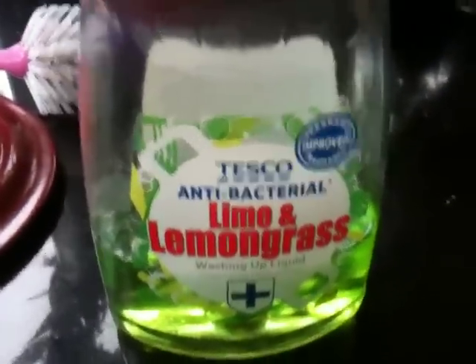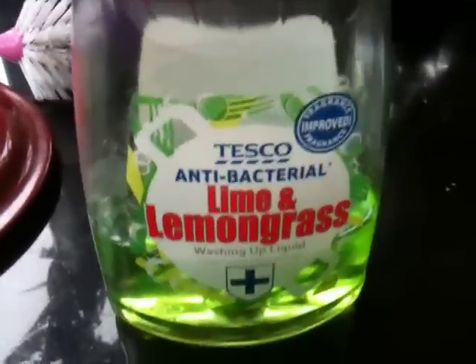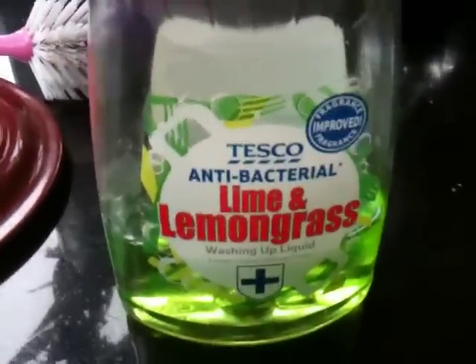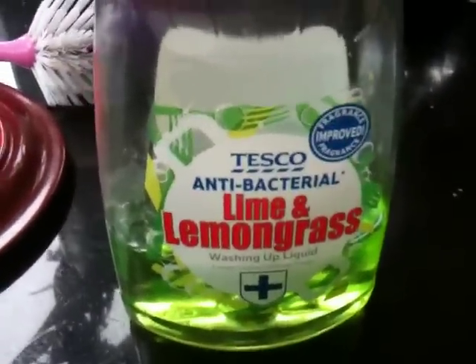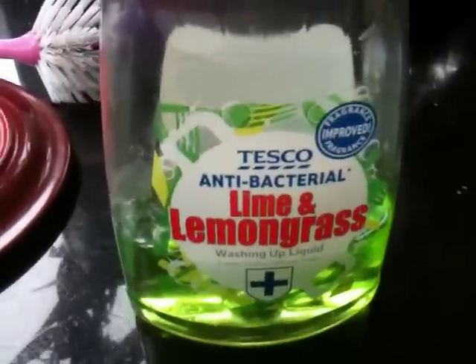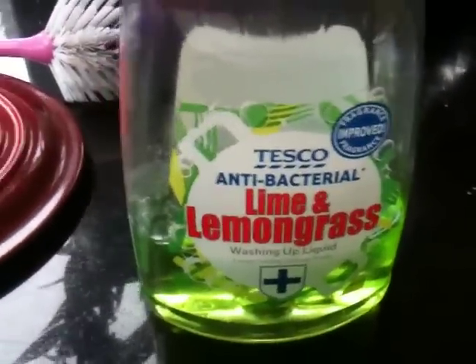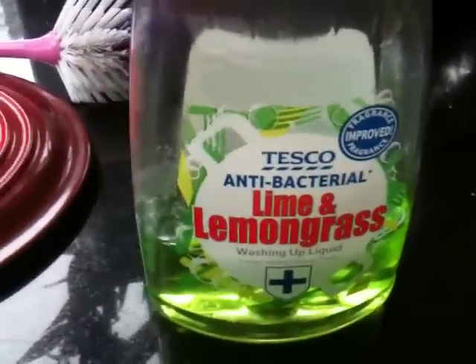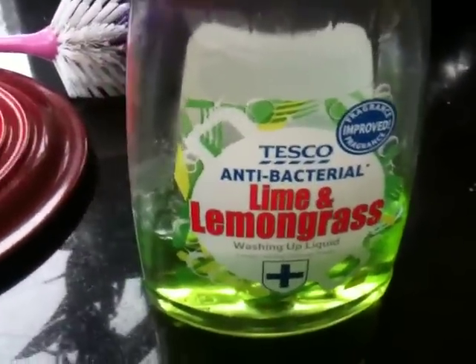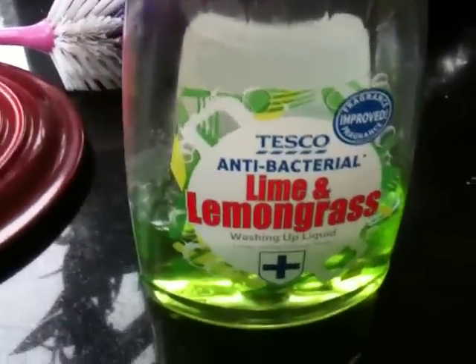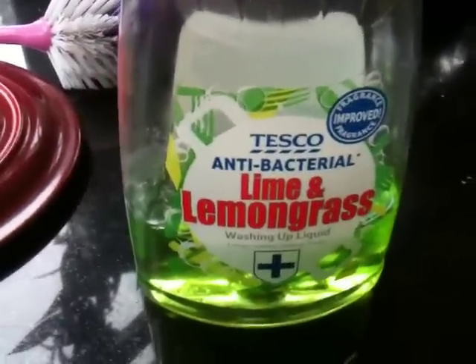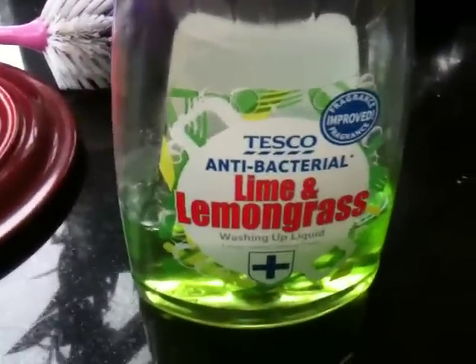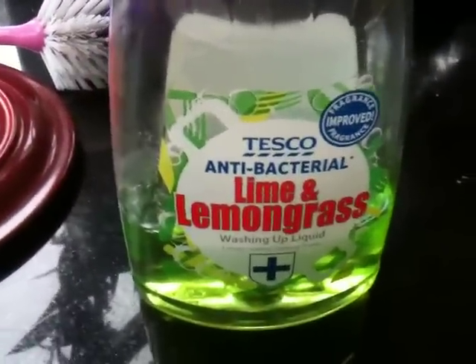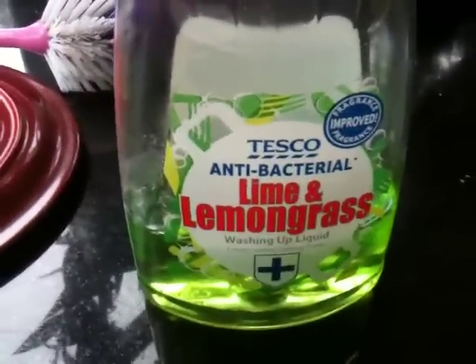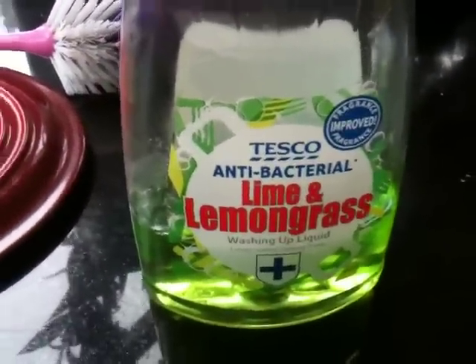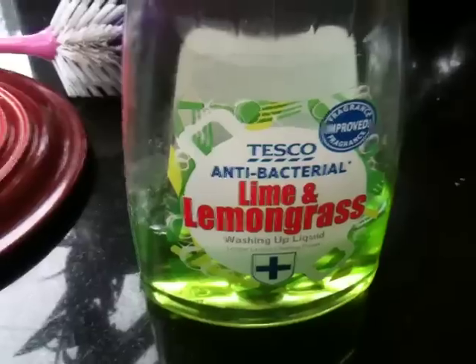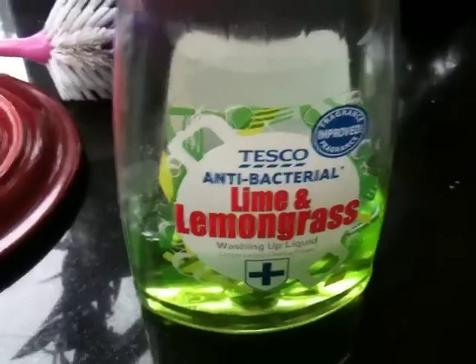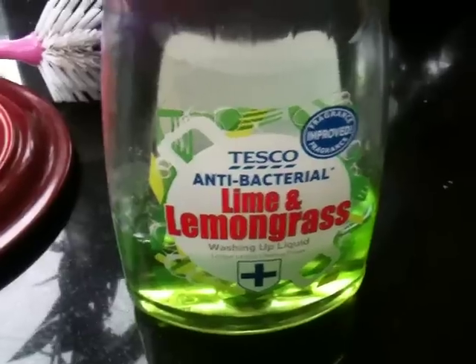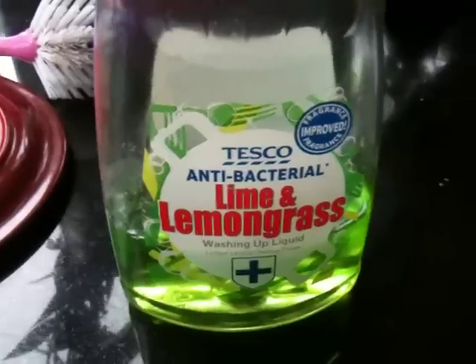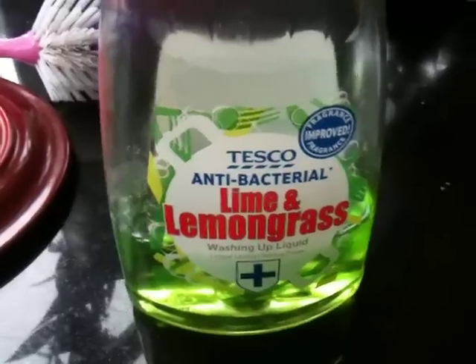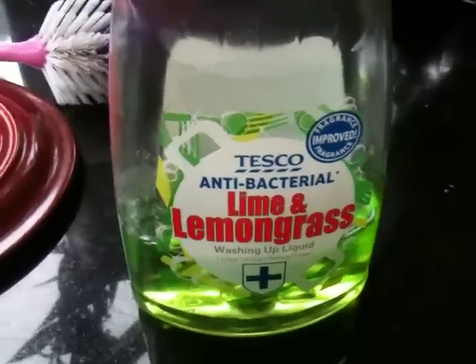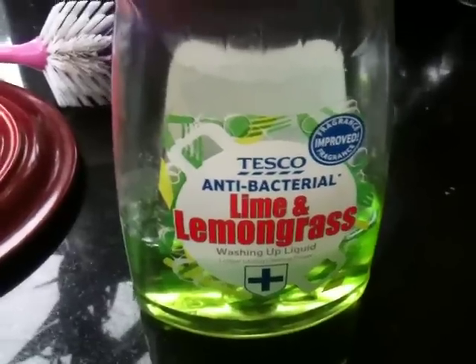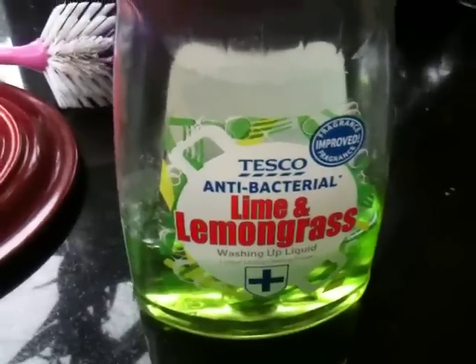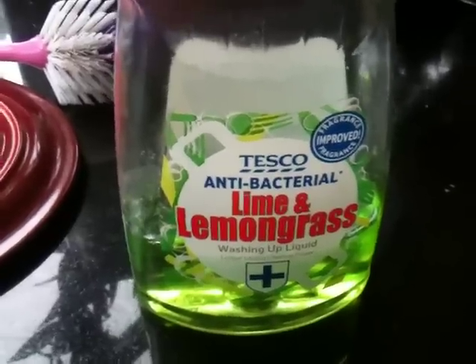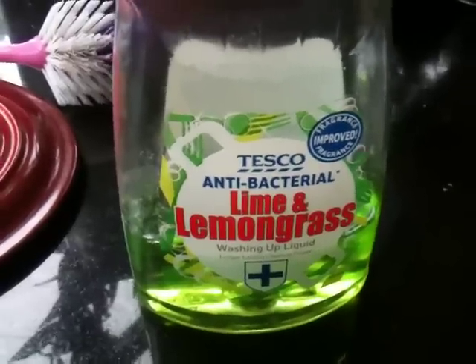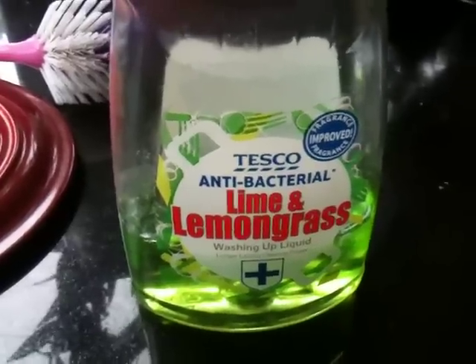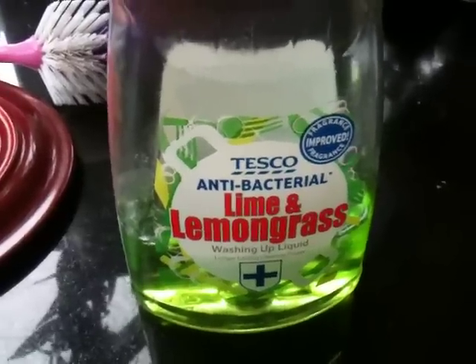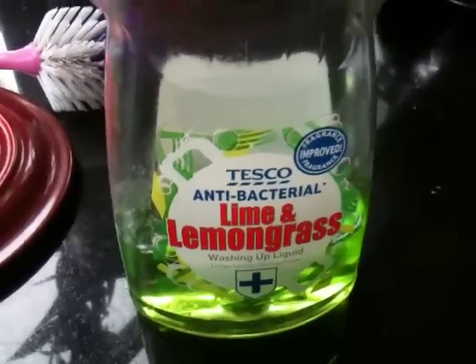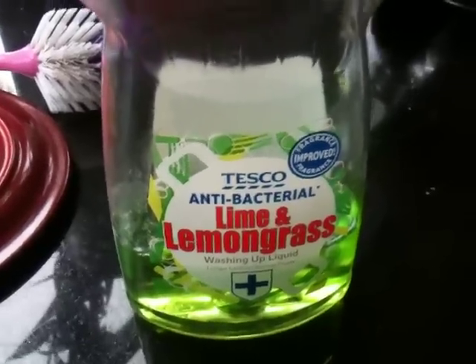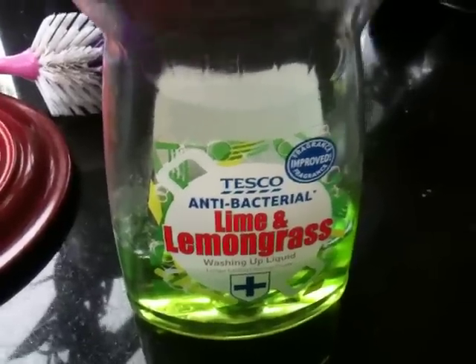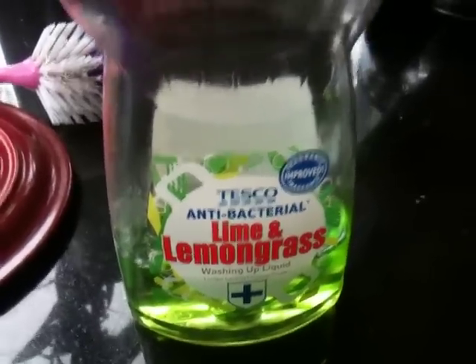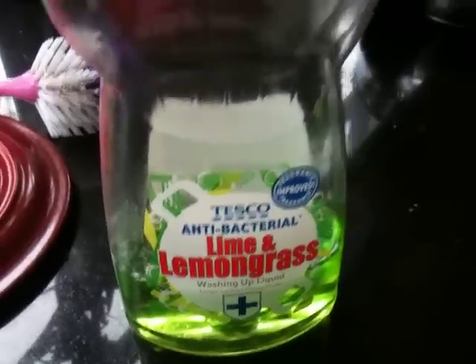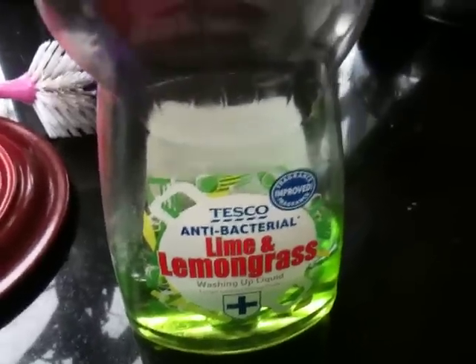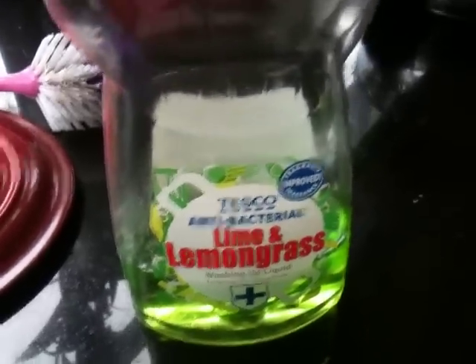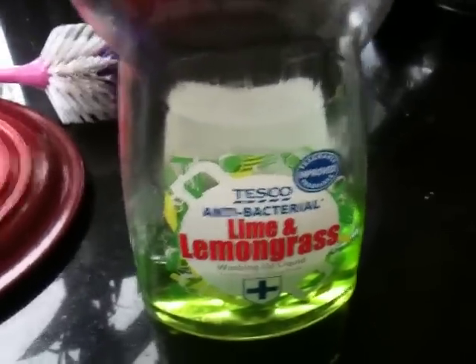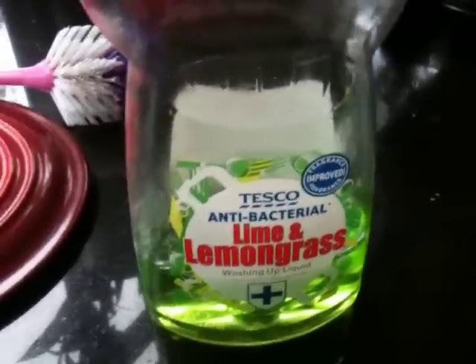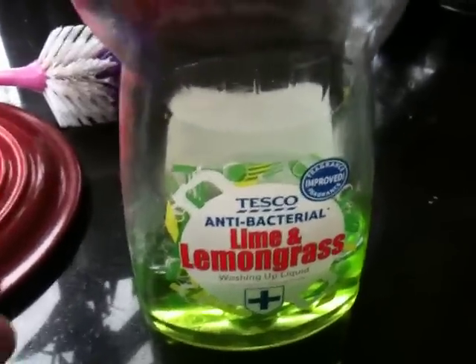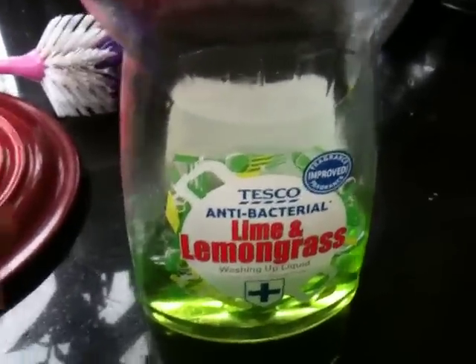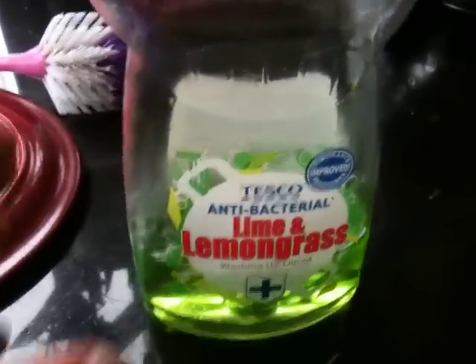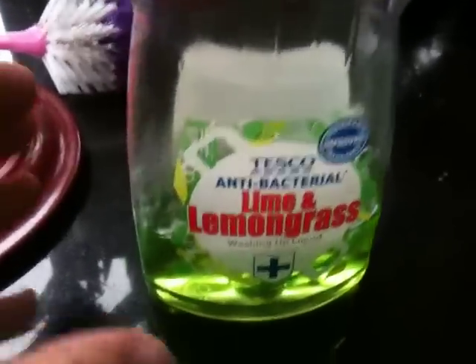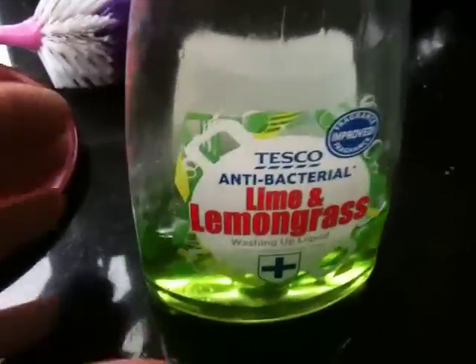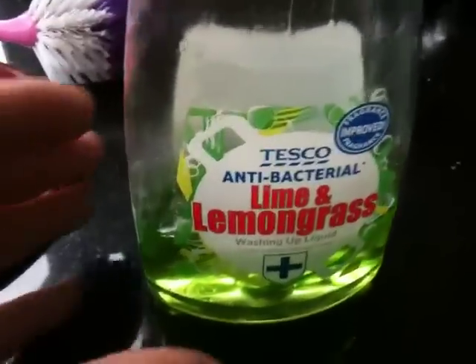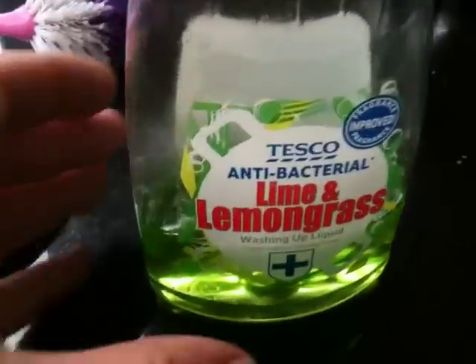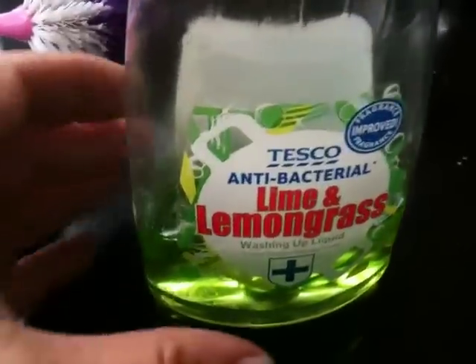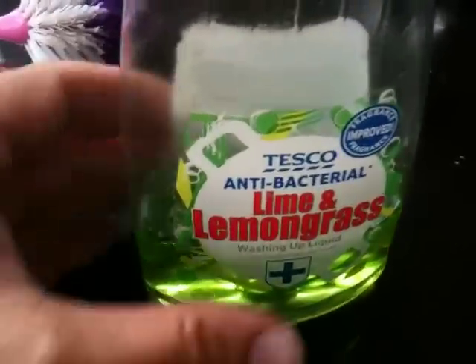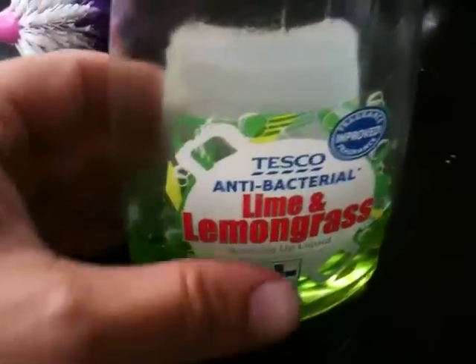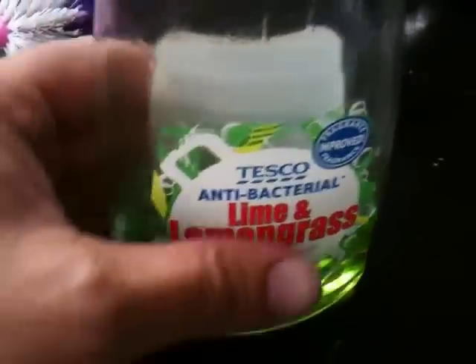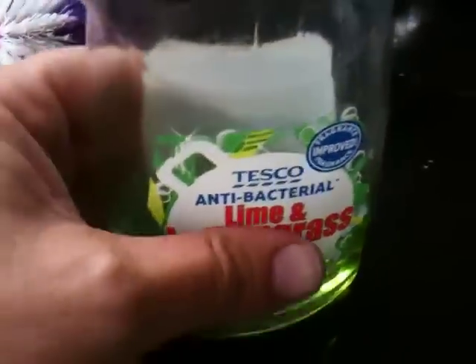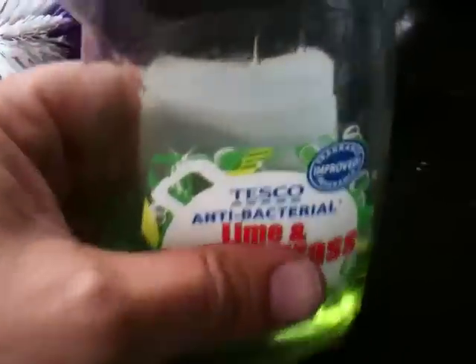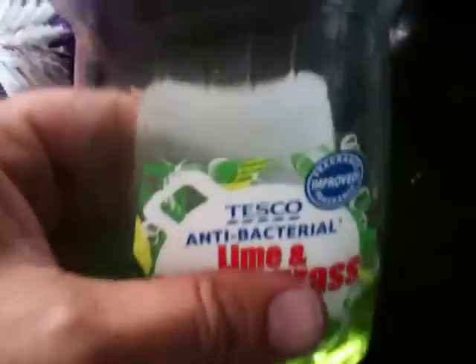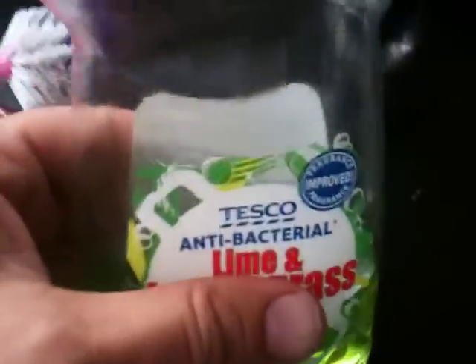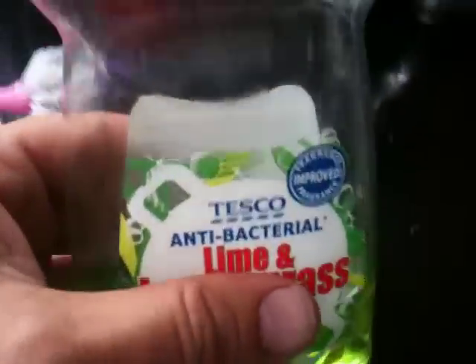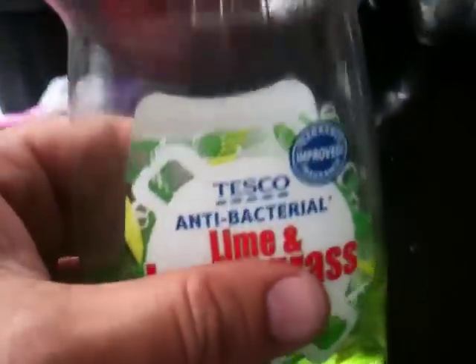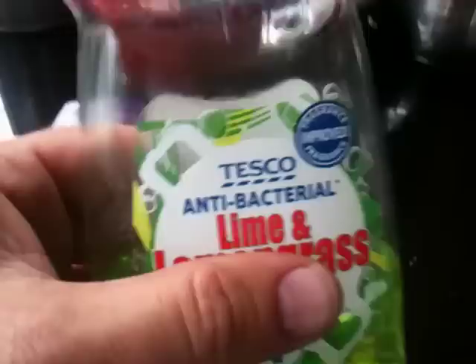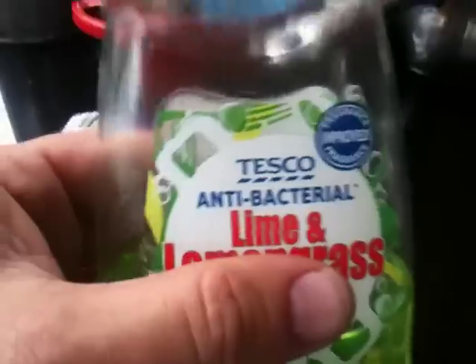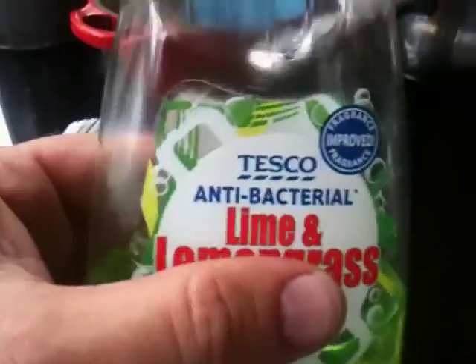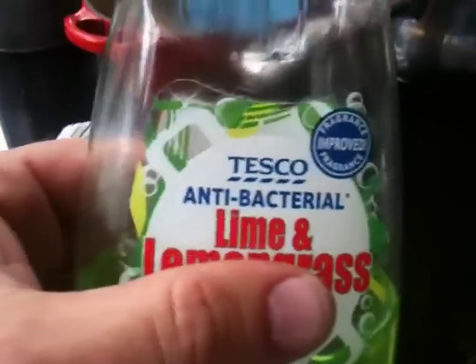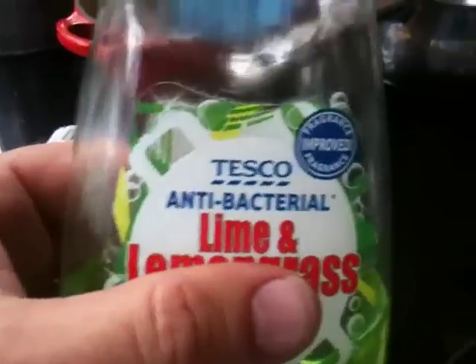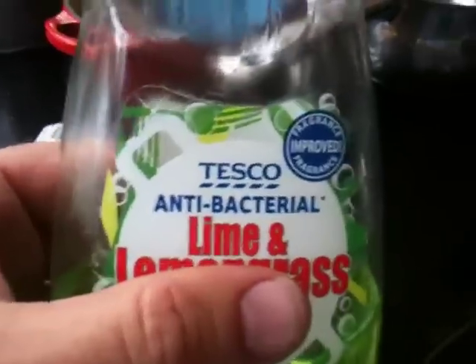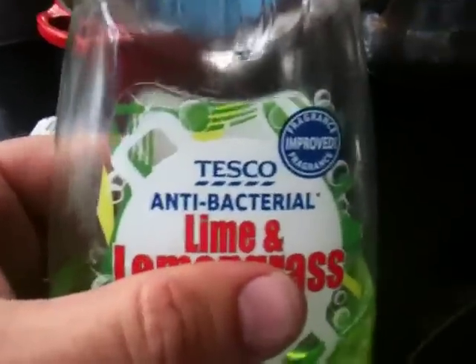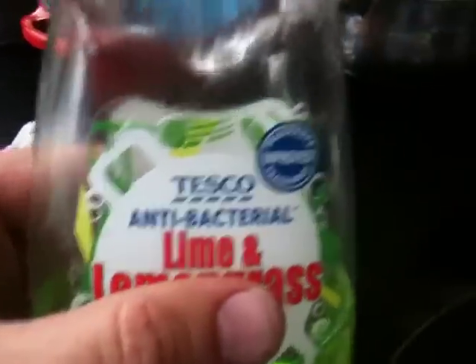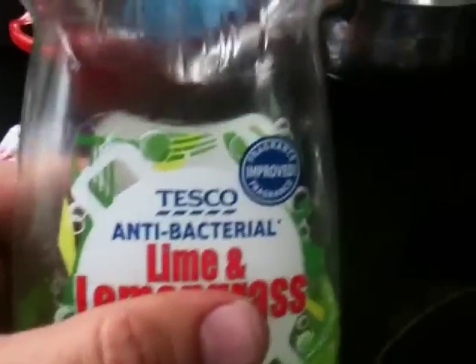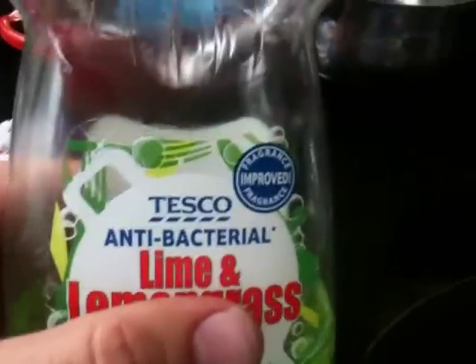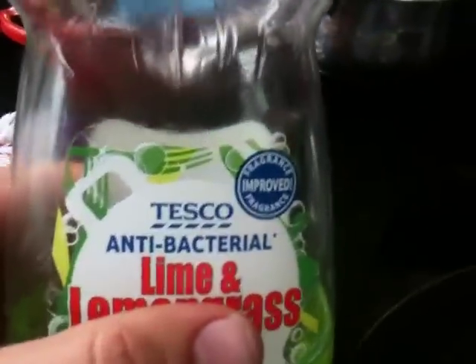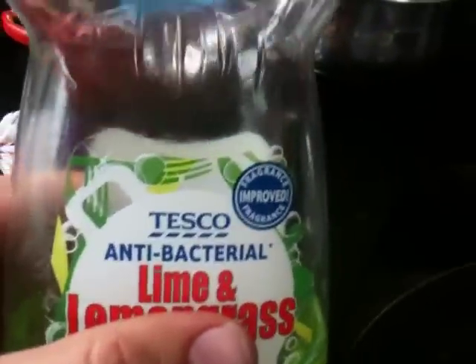You can't buy a detergent anymore that isn't antibacterial. Antibacterial is the mantra.